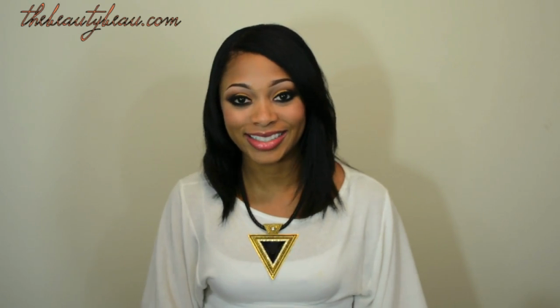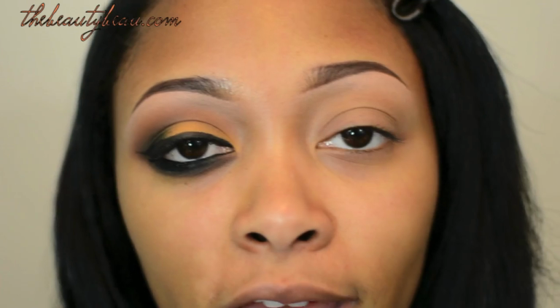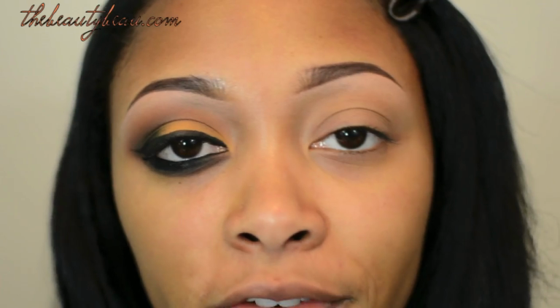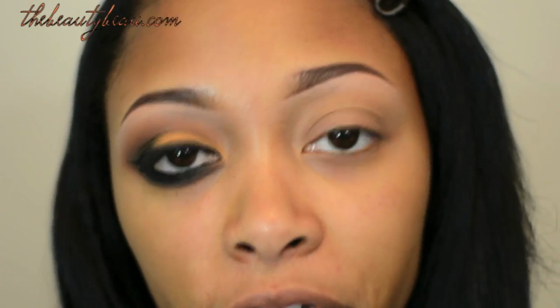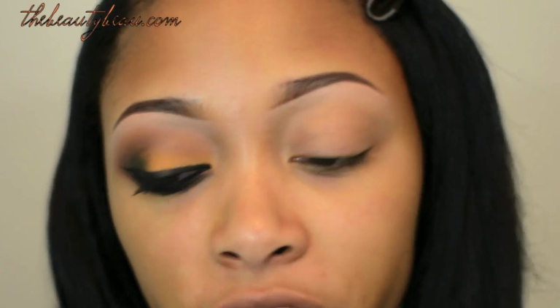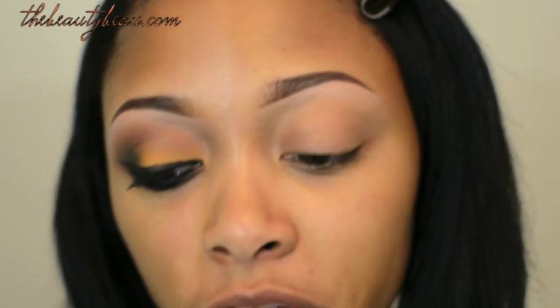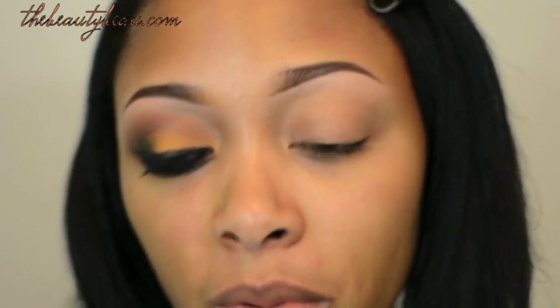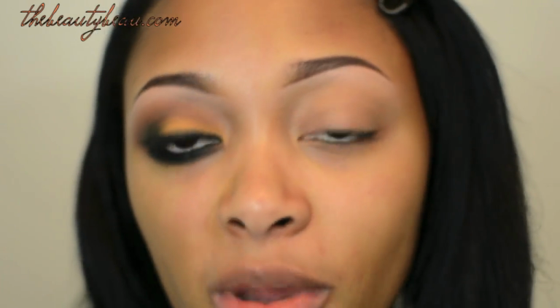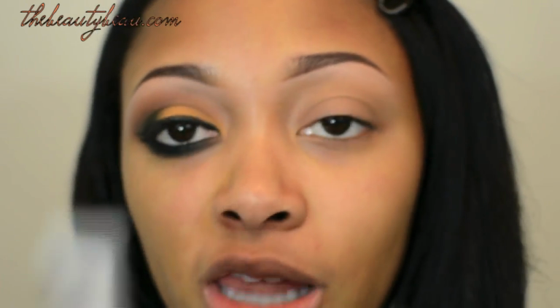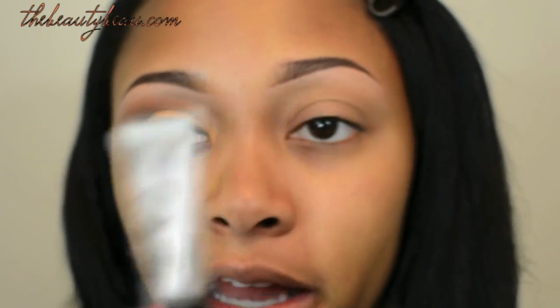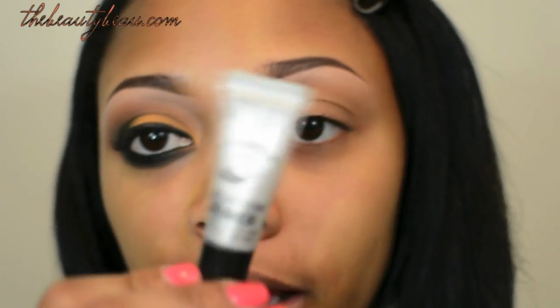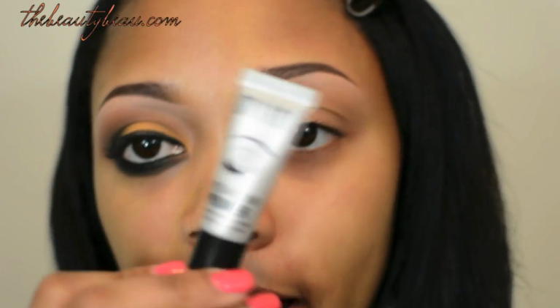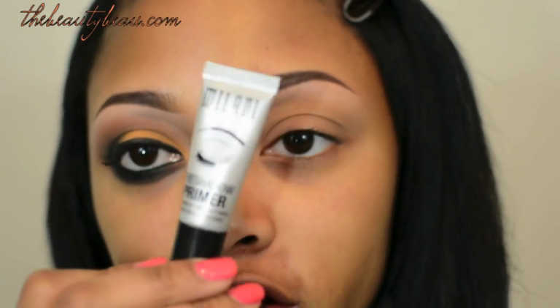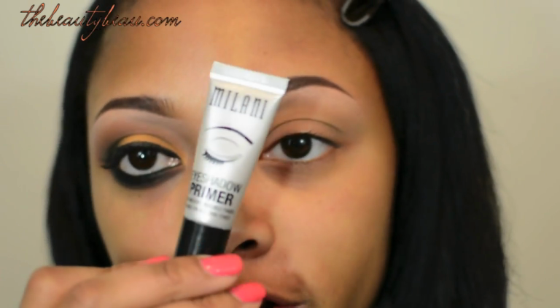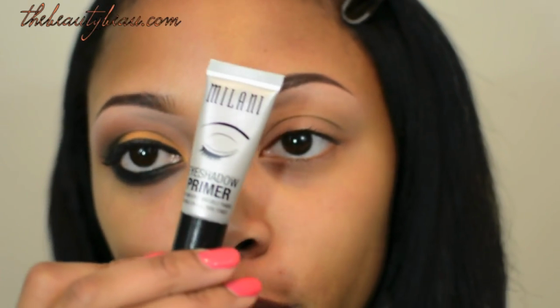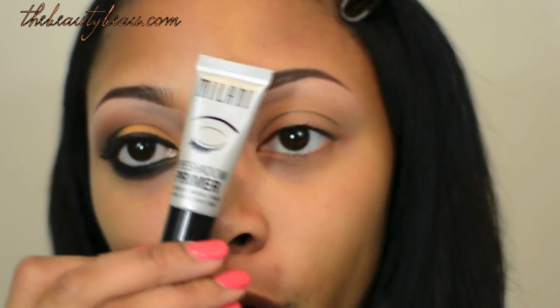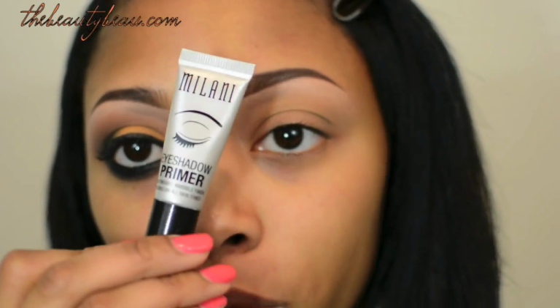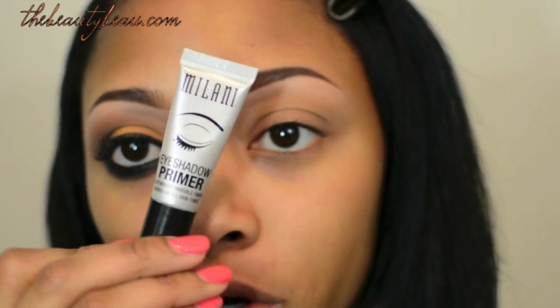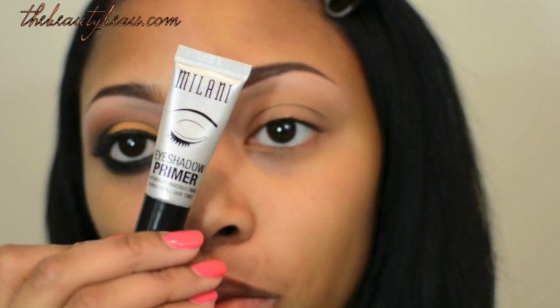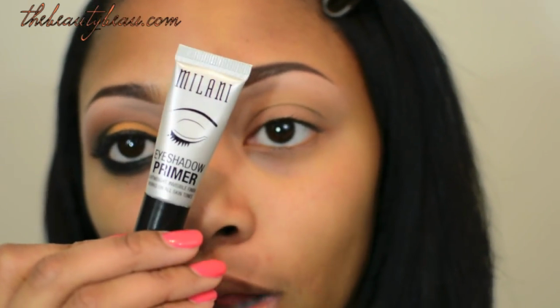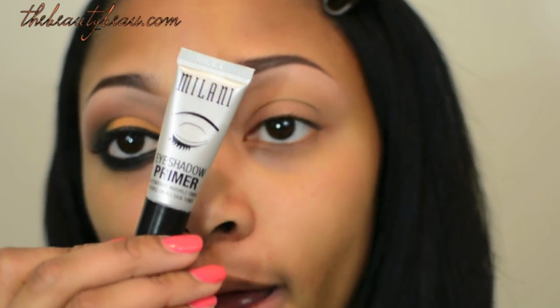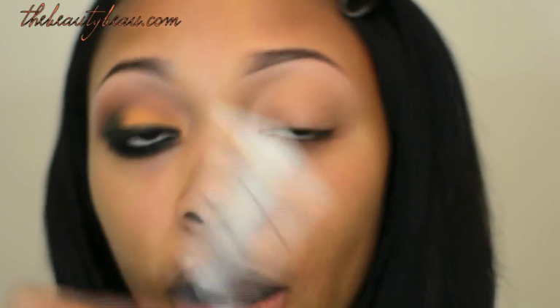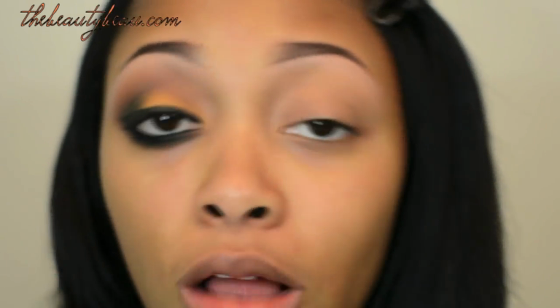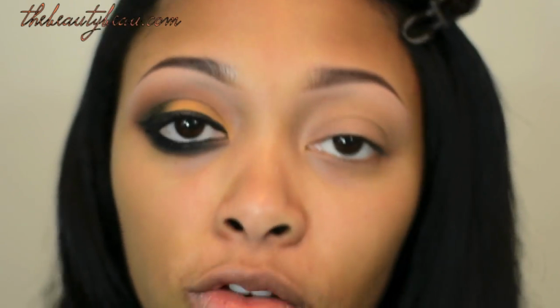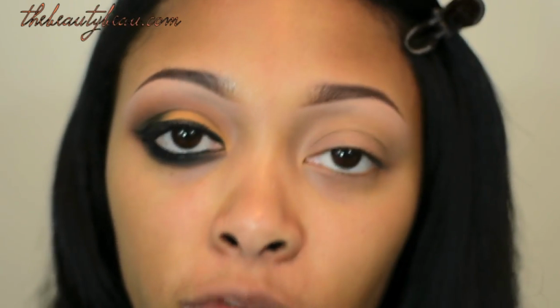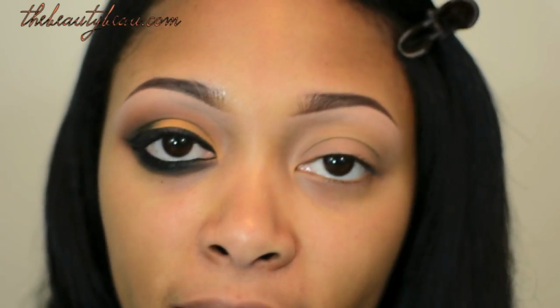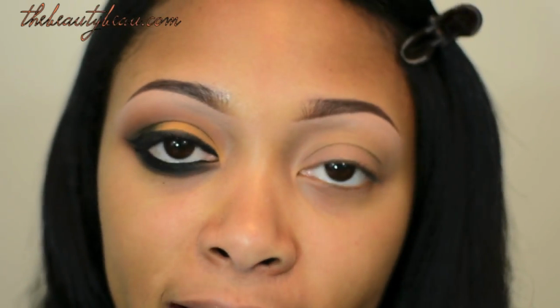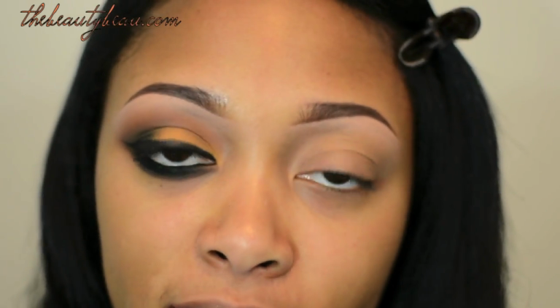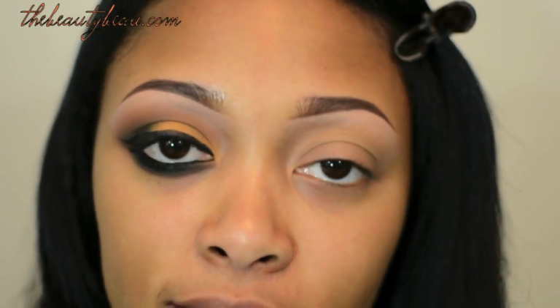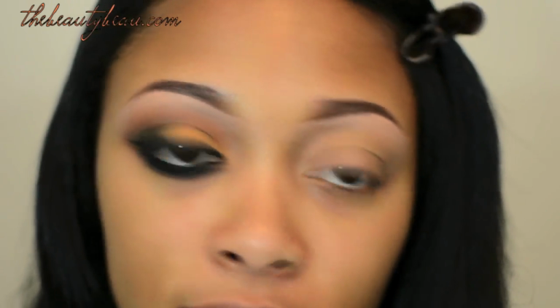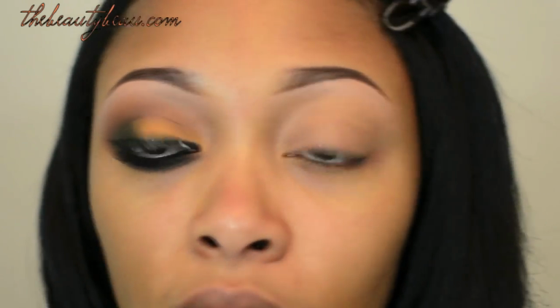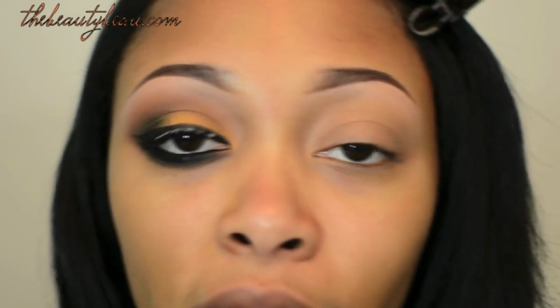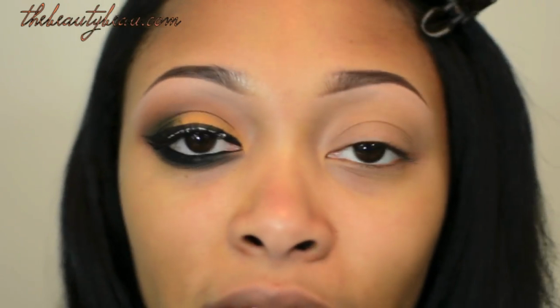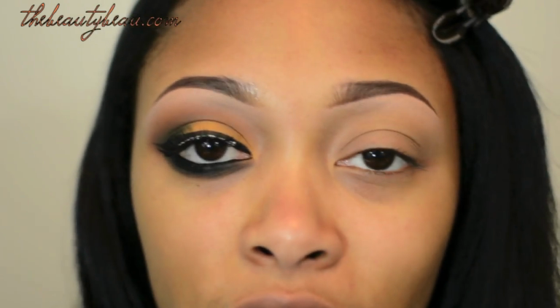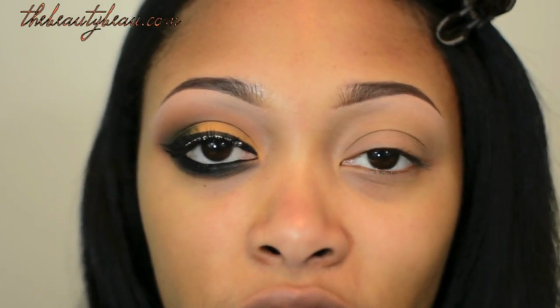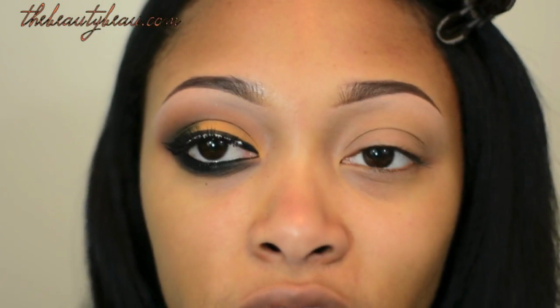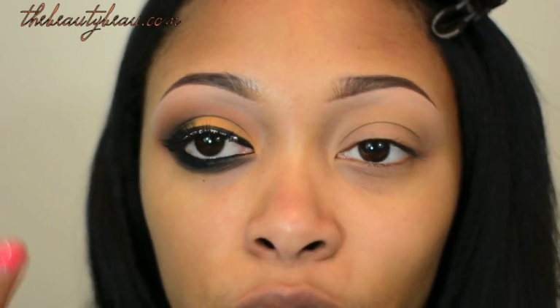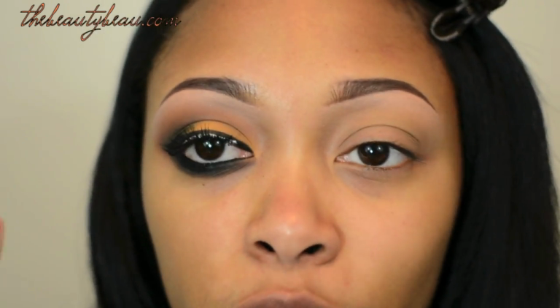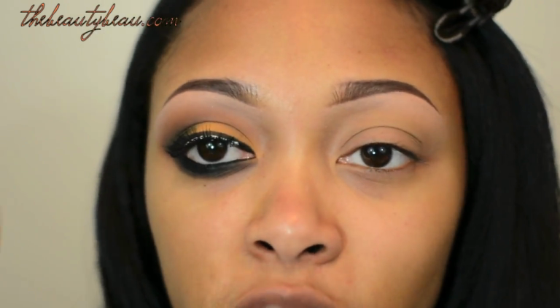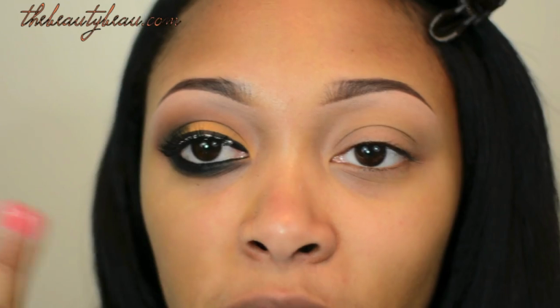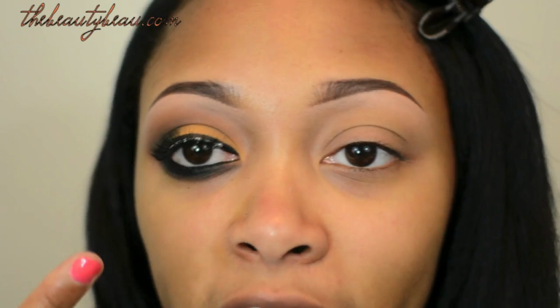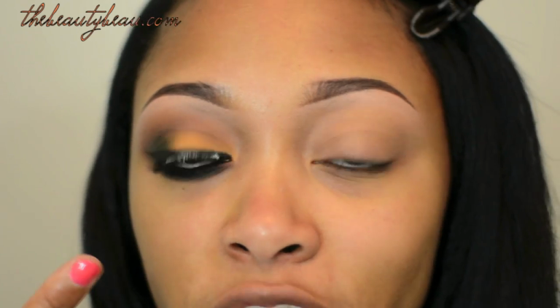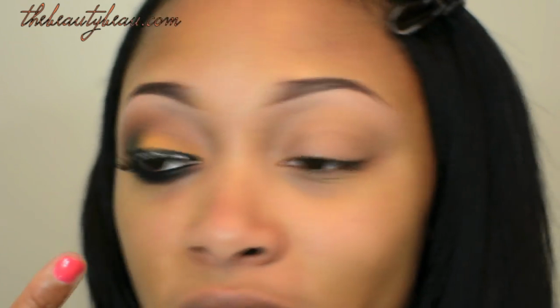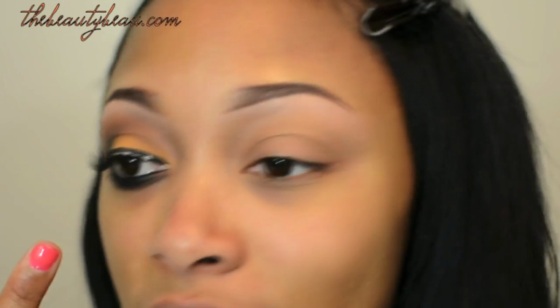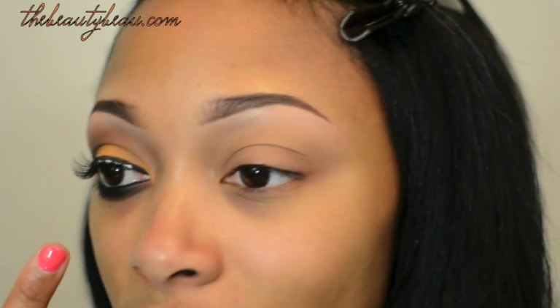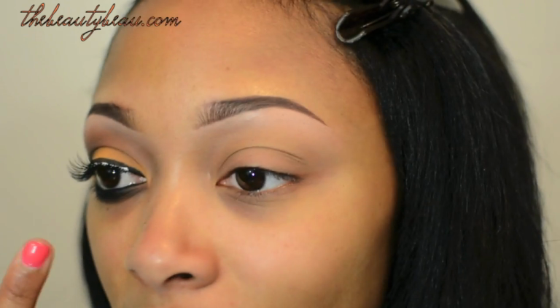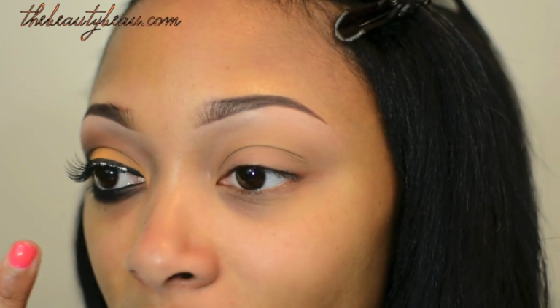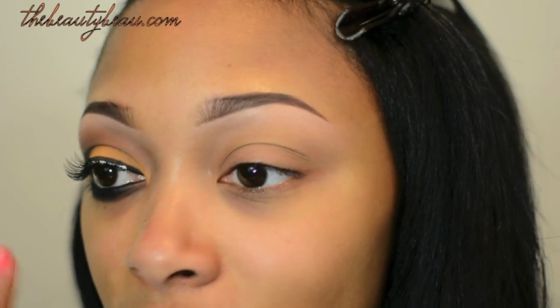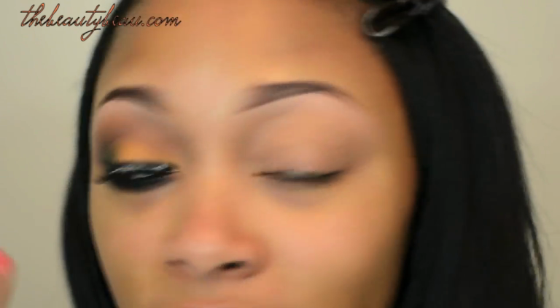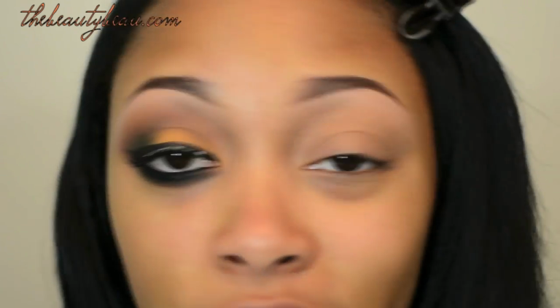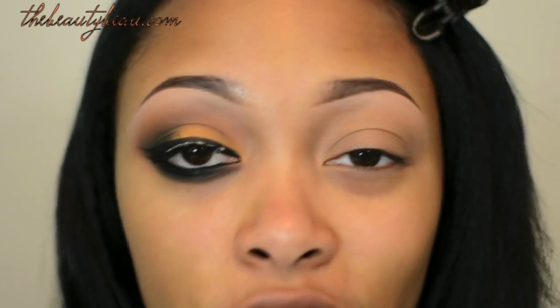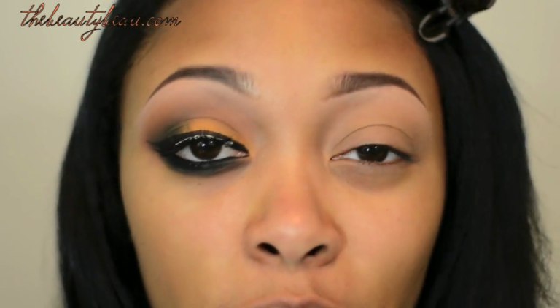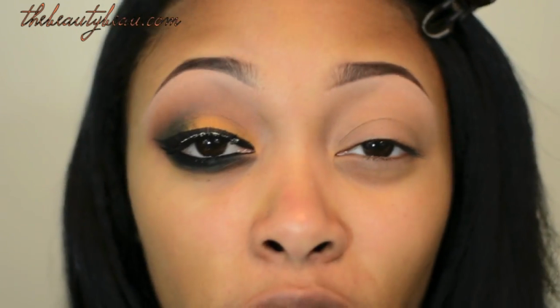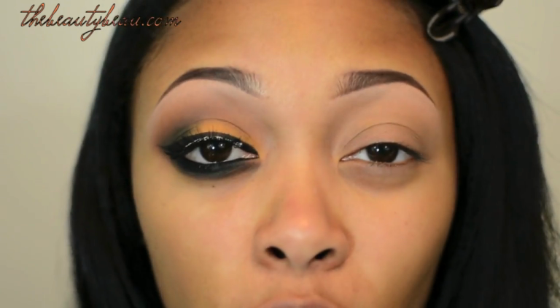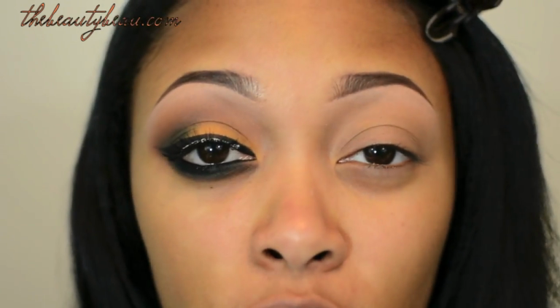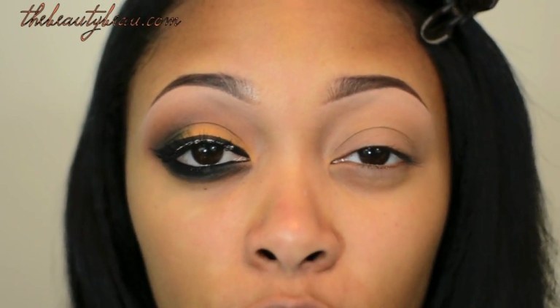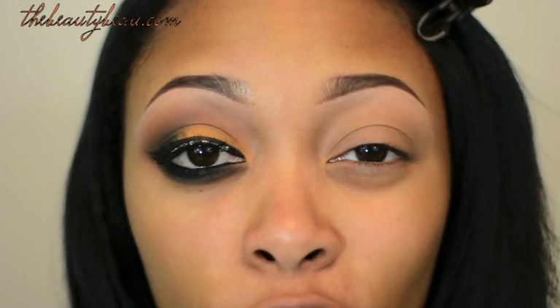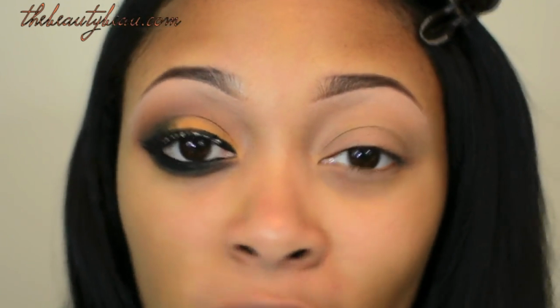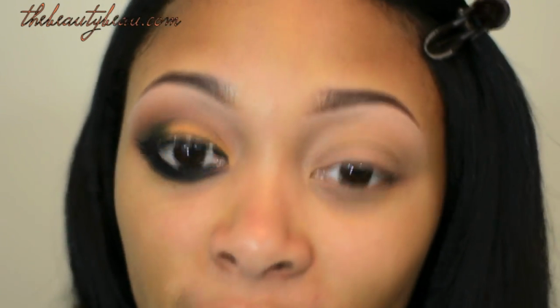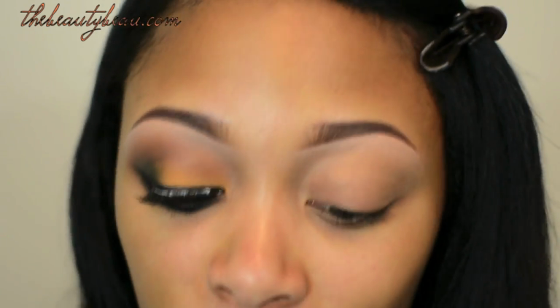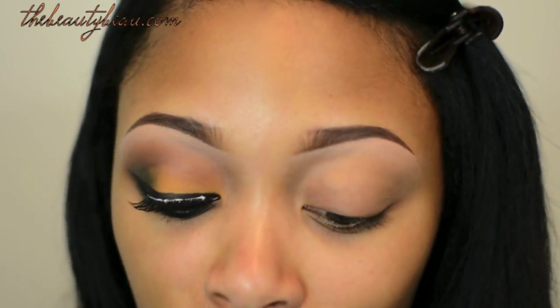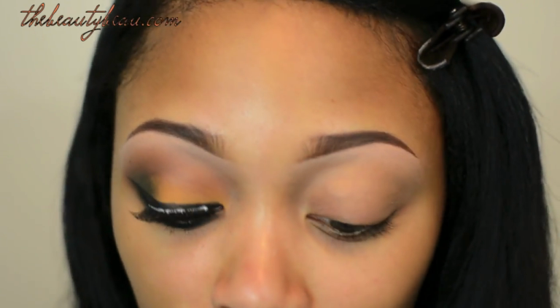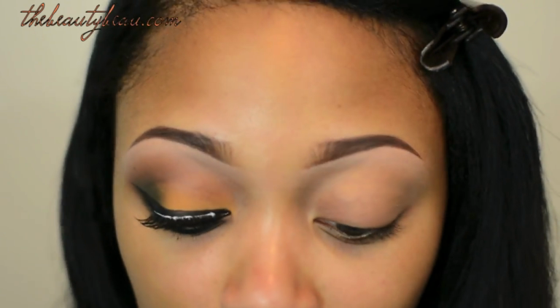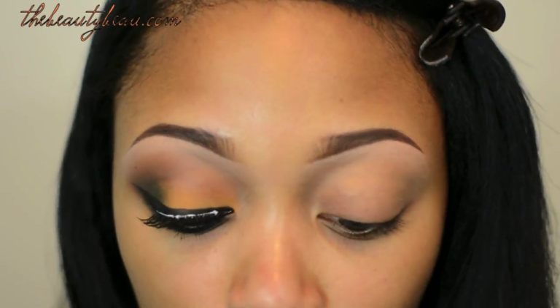I first took my Milani eyeshadow primer and applied it all over my eyes. I did just glue in some lashes and details about those will come later in the video.